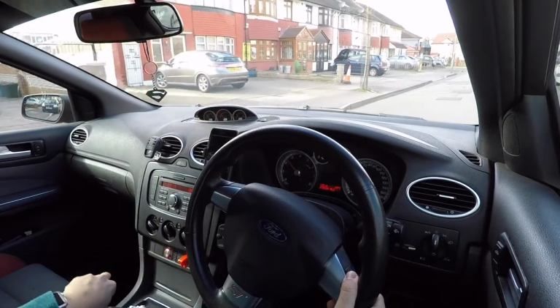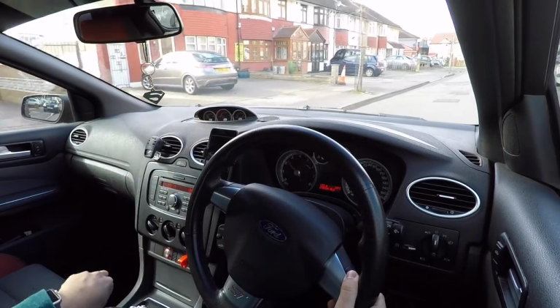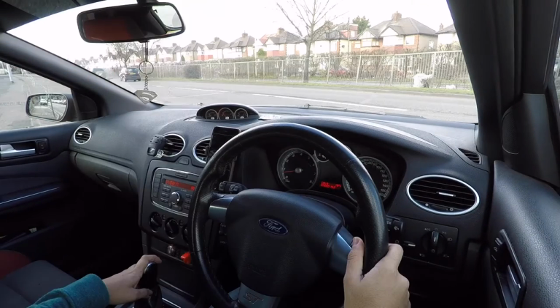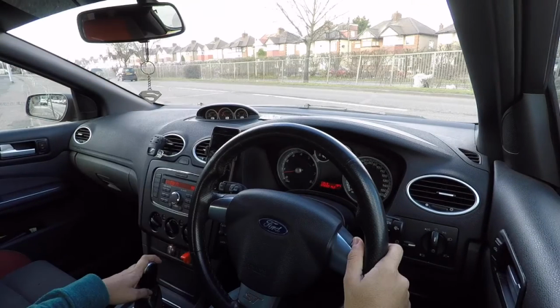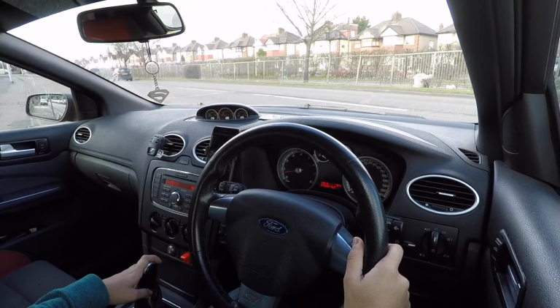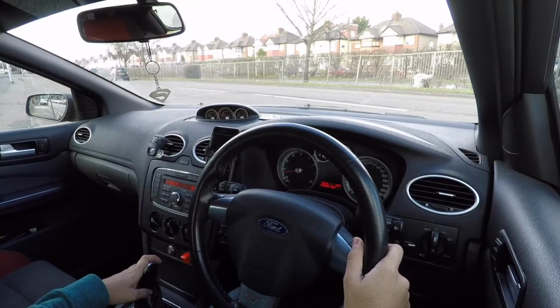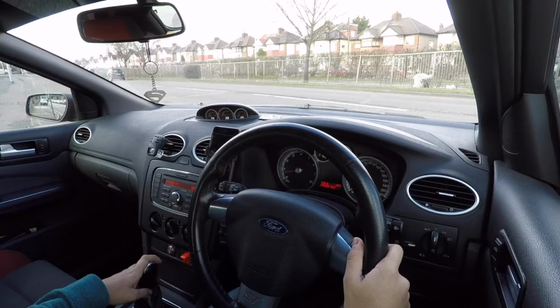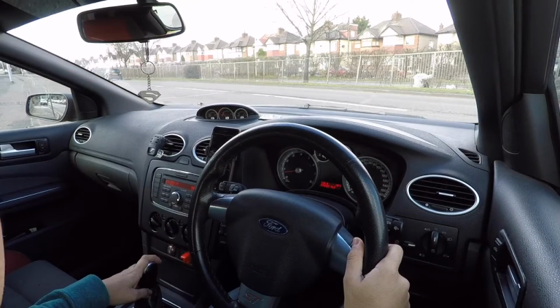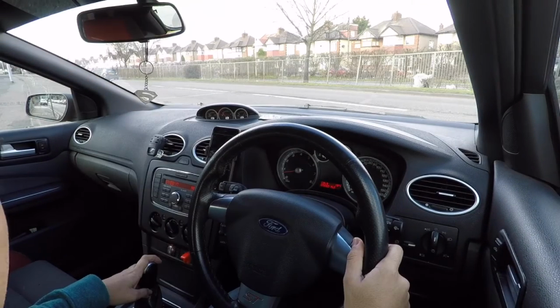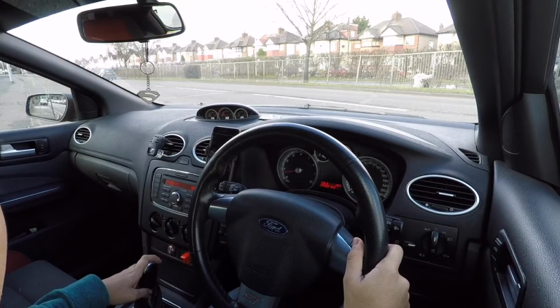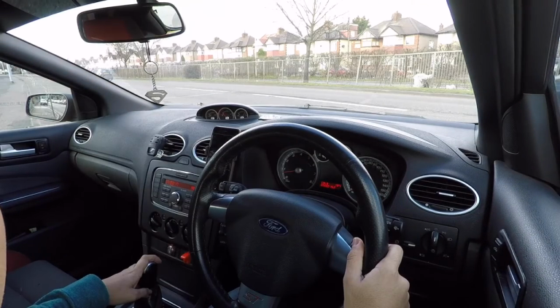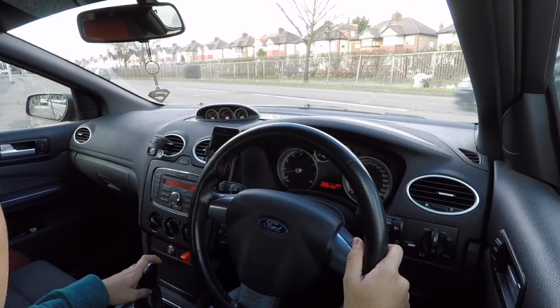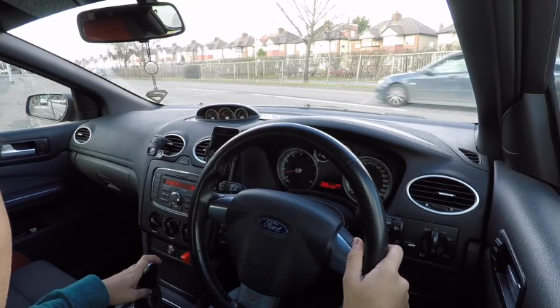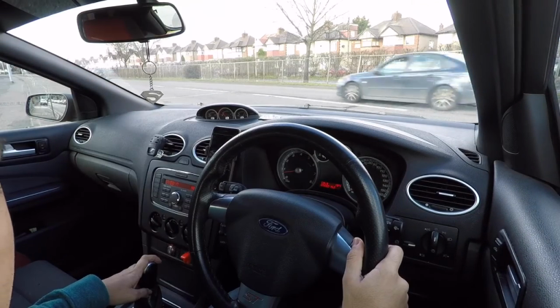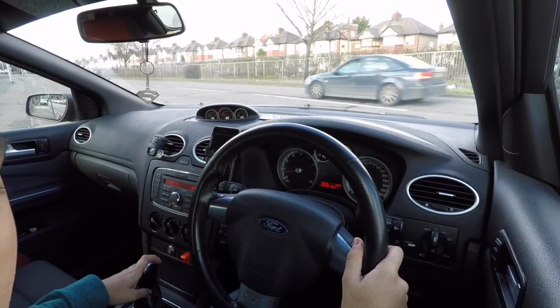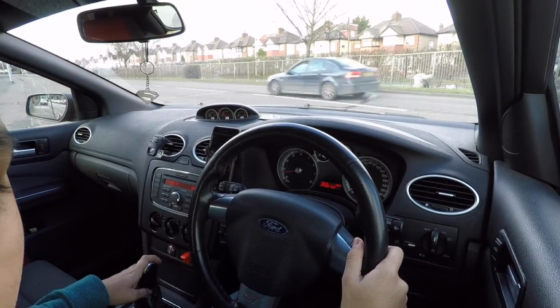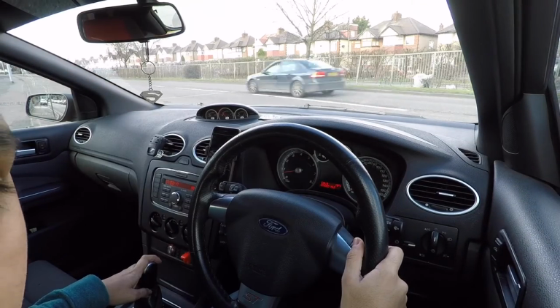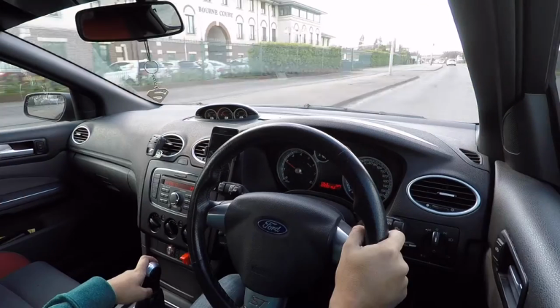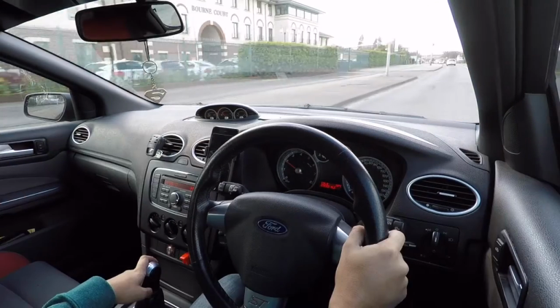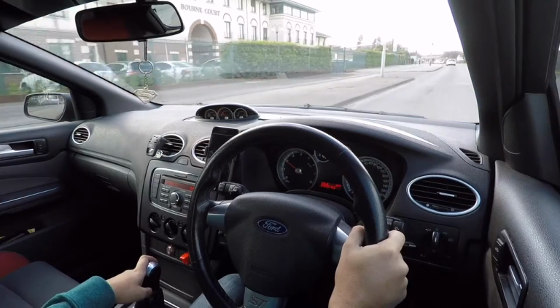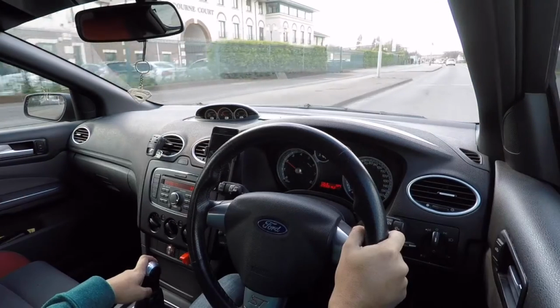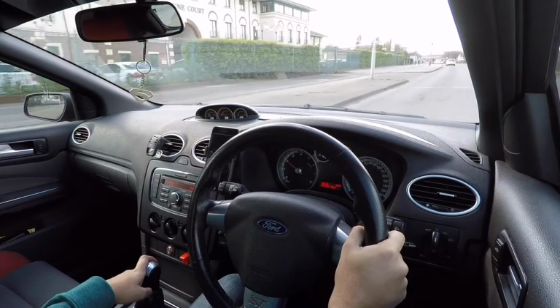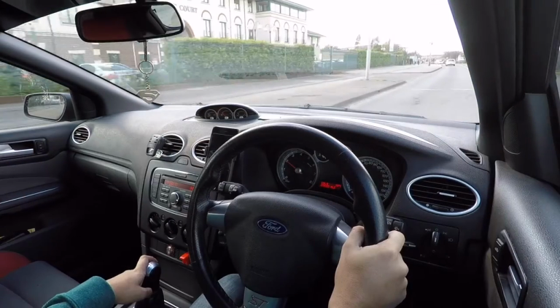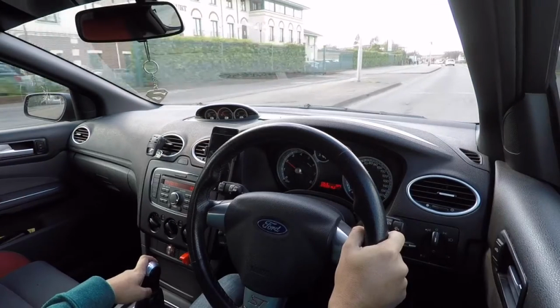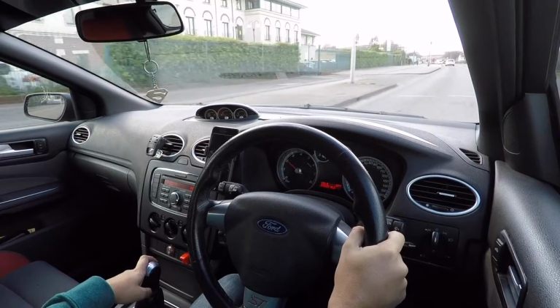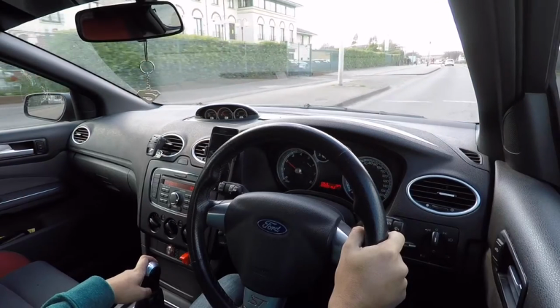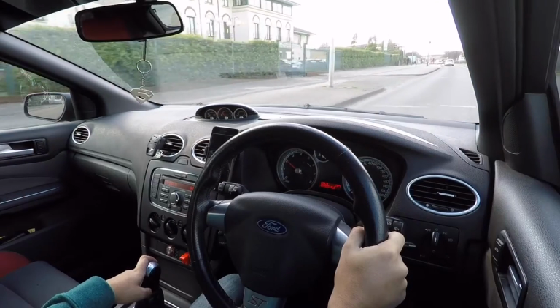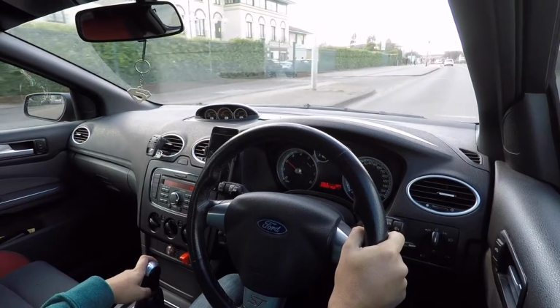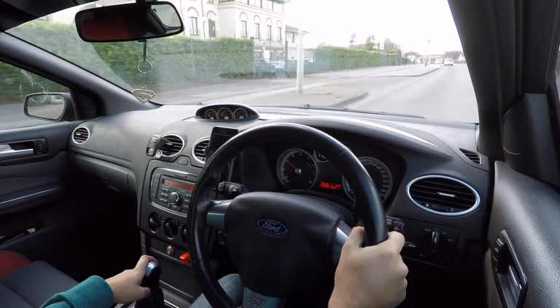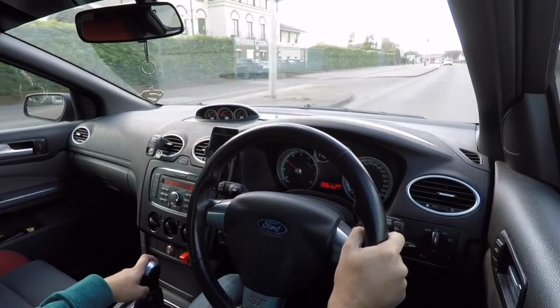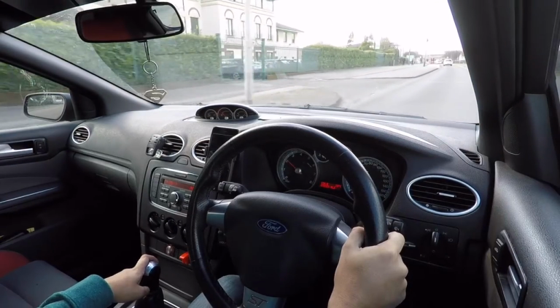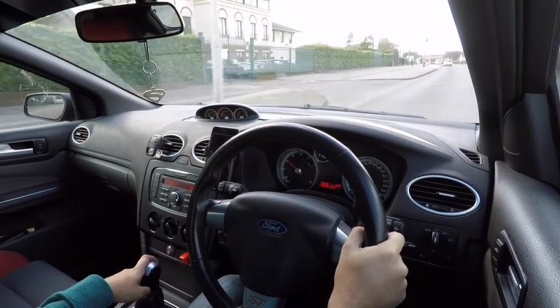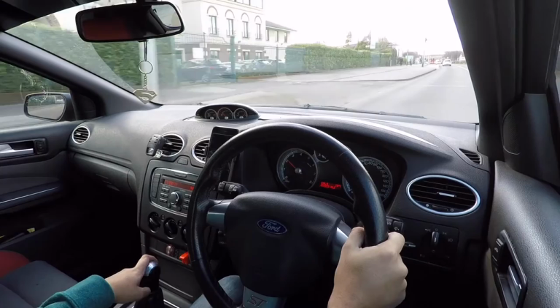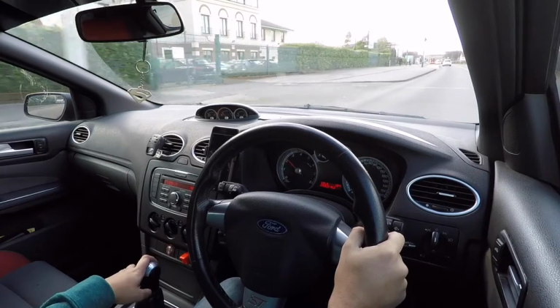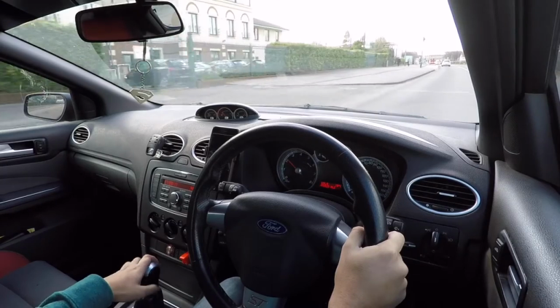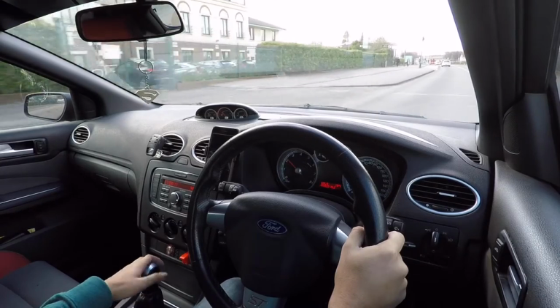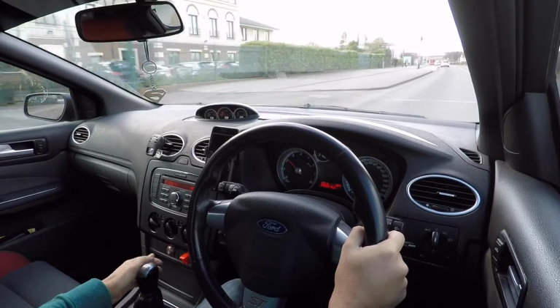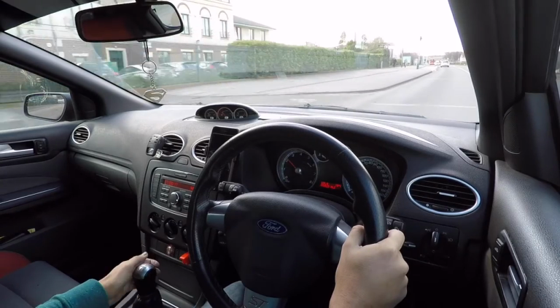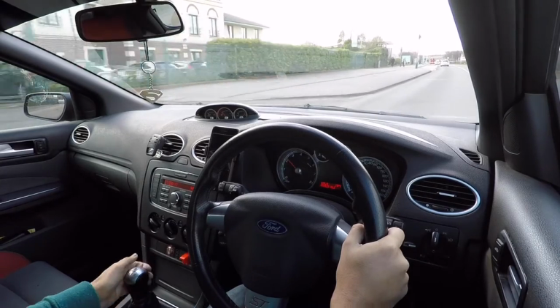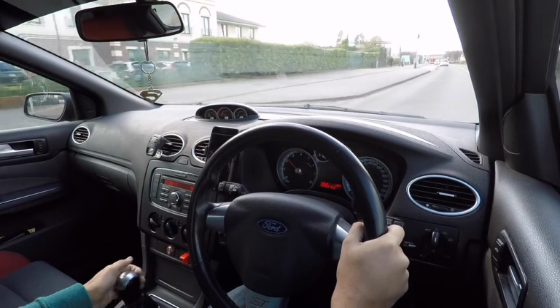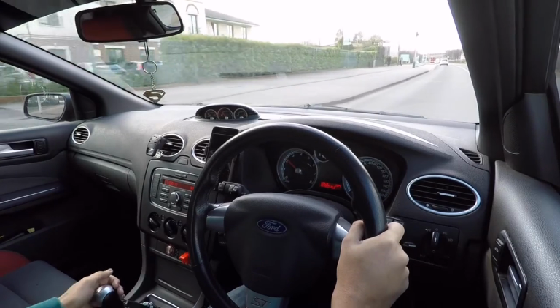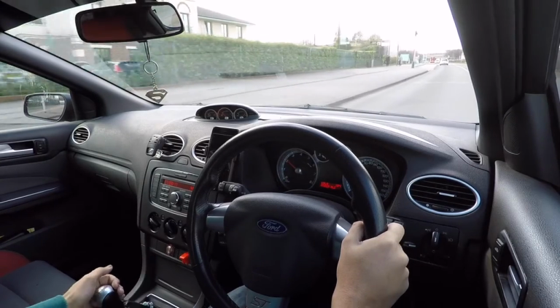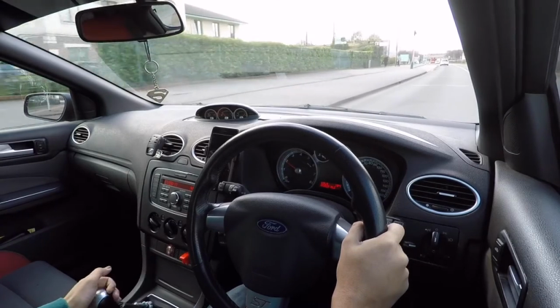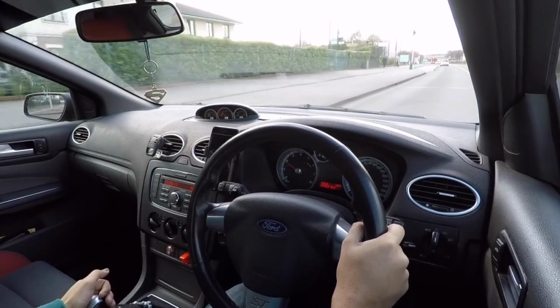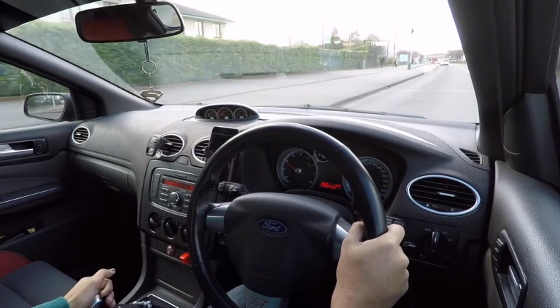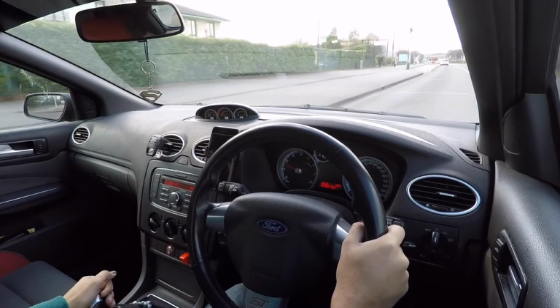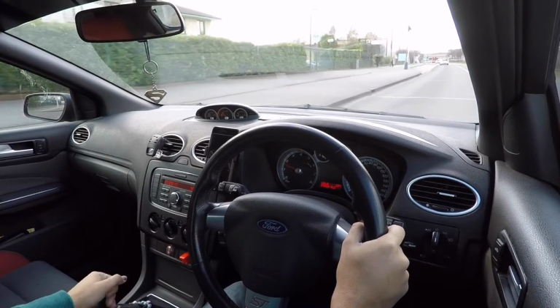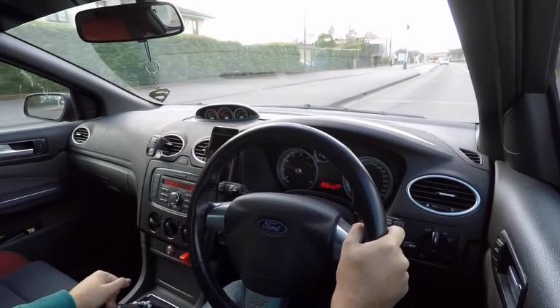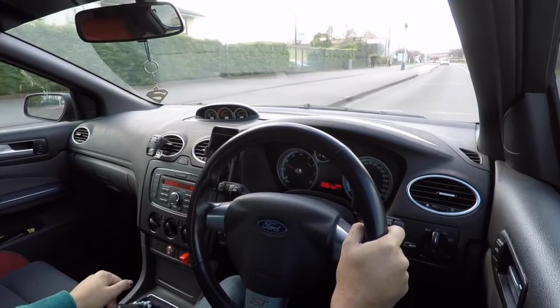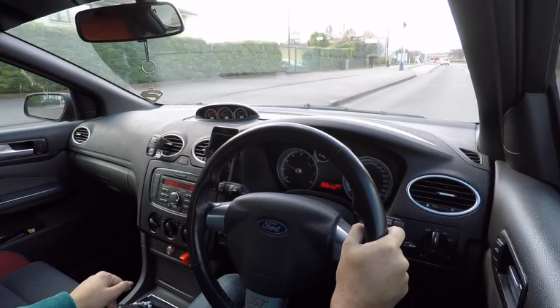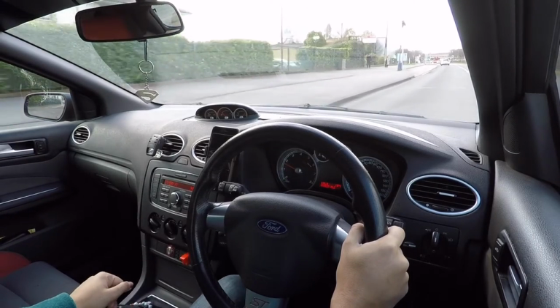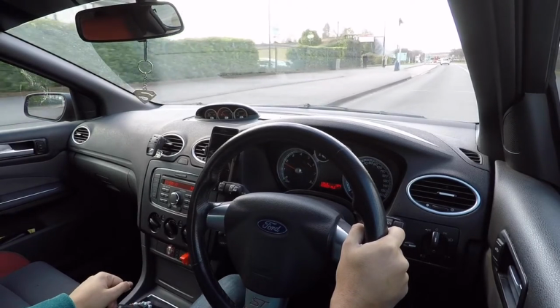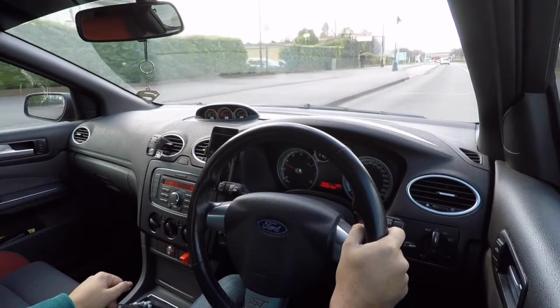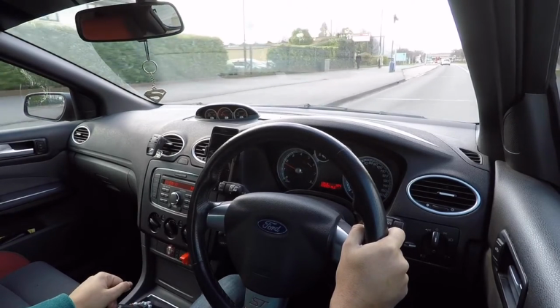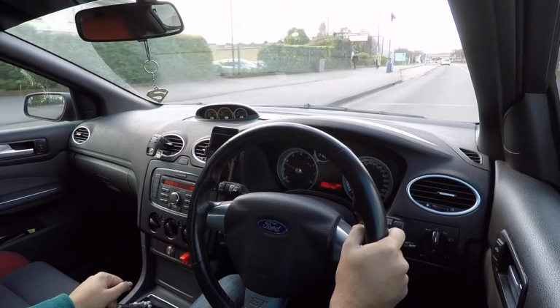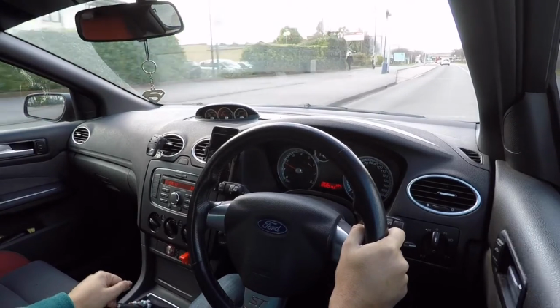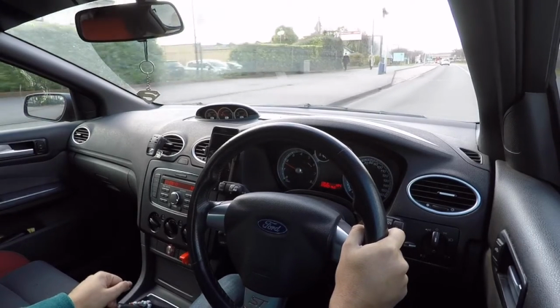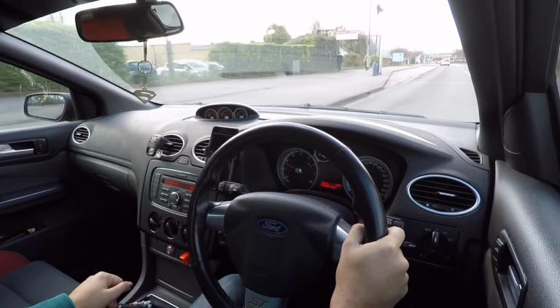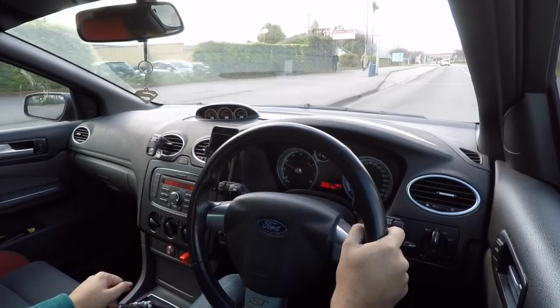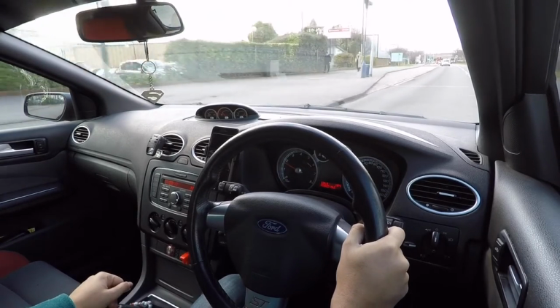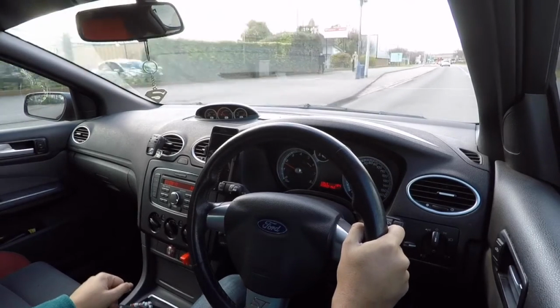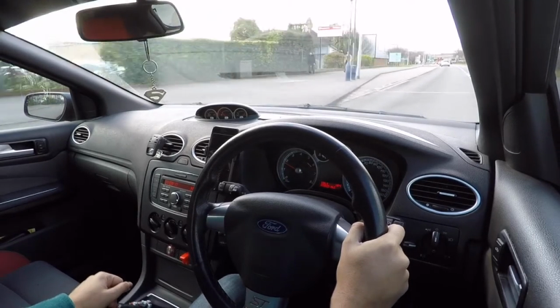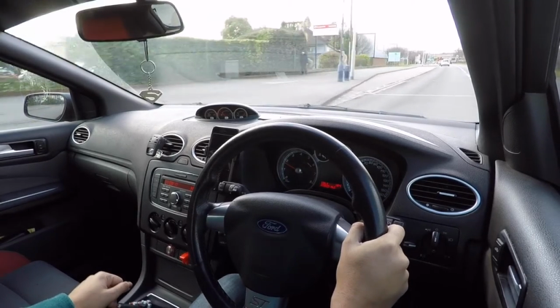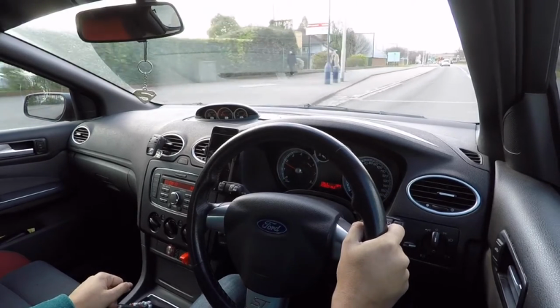The gas has already turned on. The engine oil is still a bit cold, so I can't really open up the car just yet.